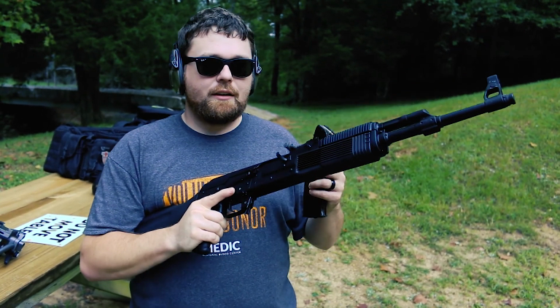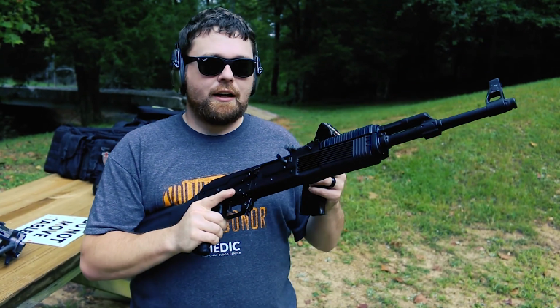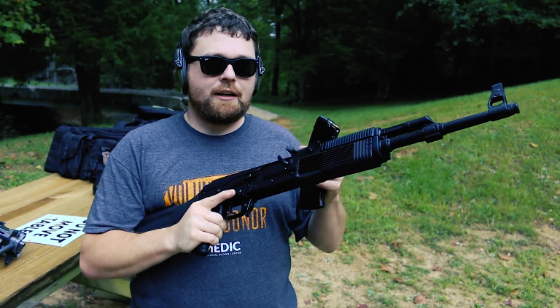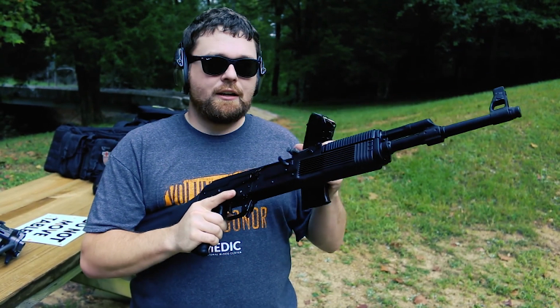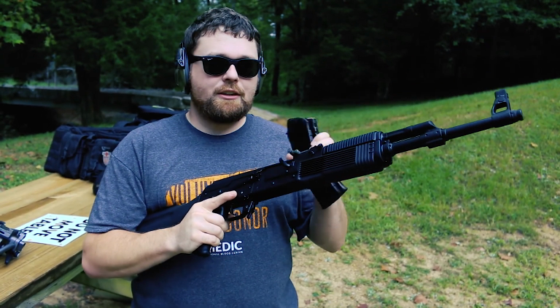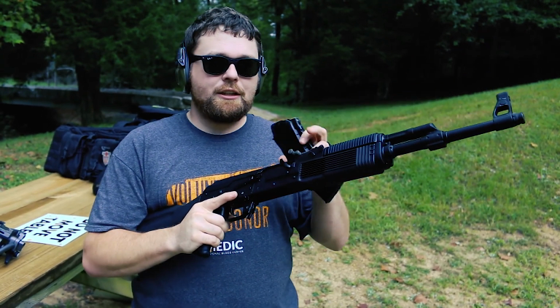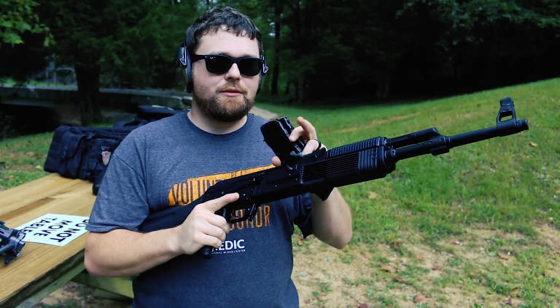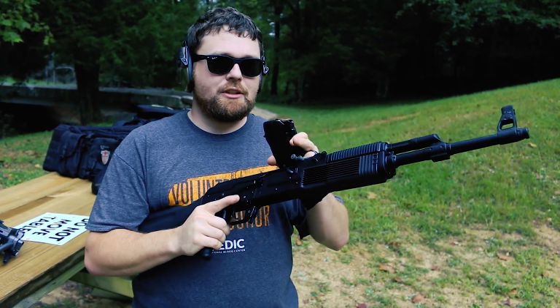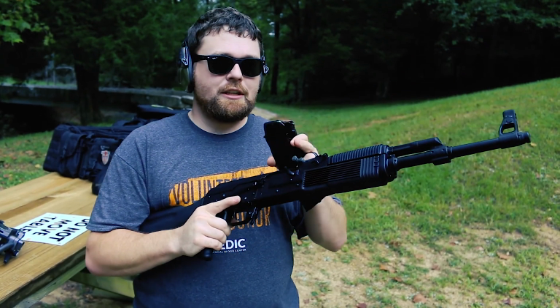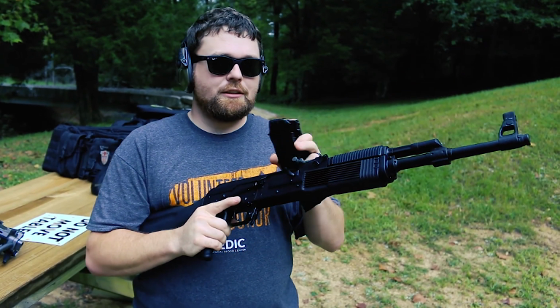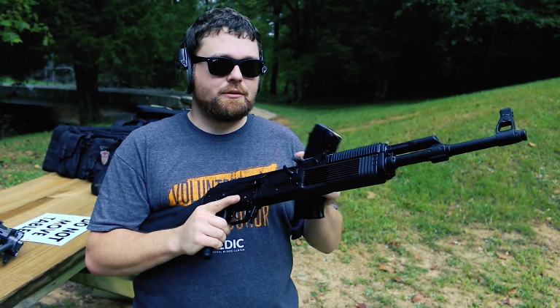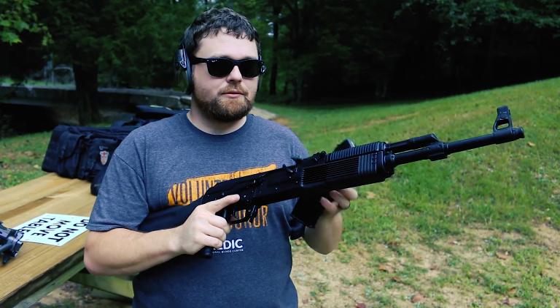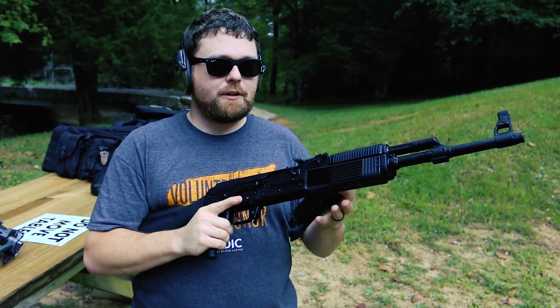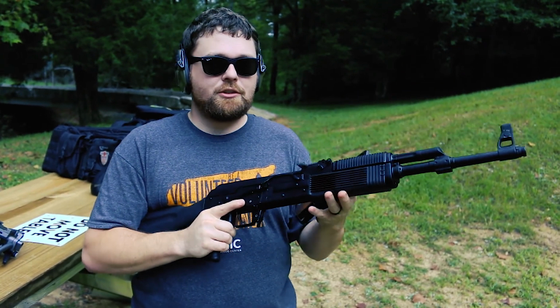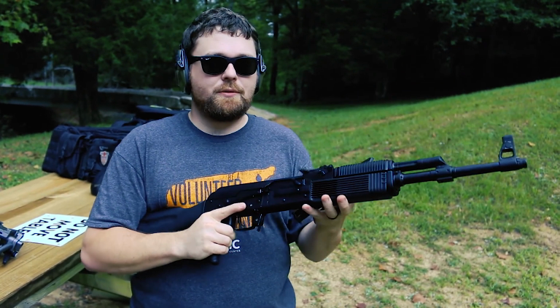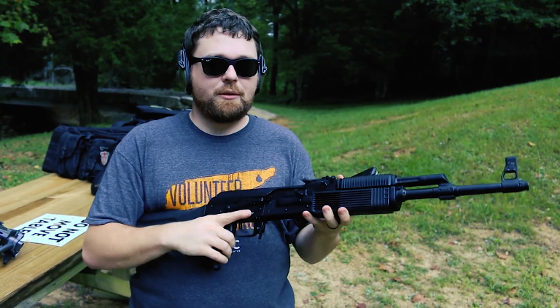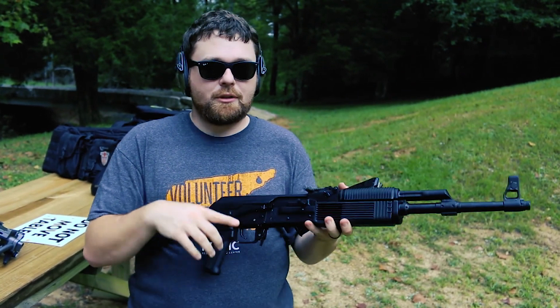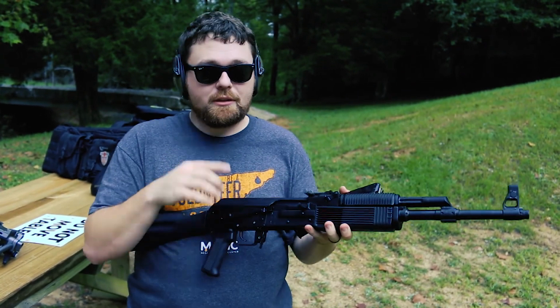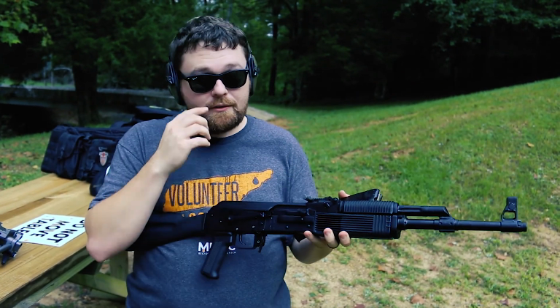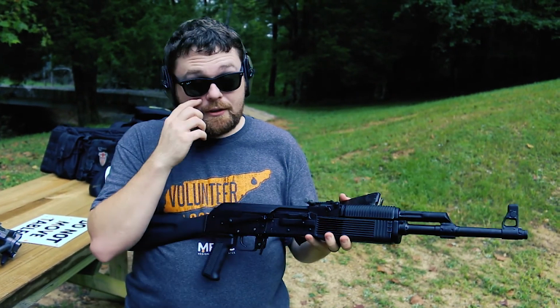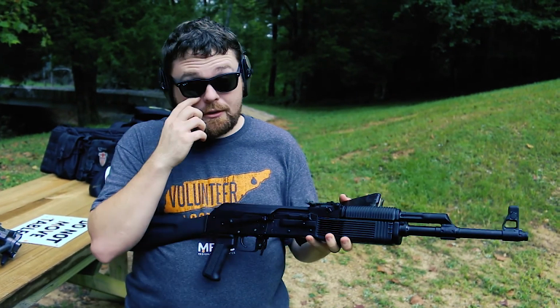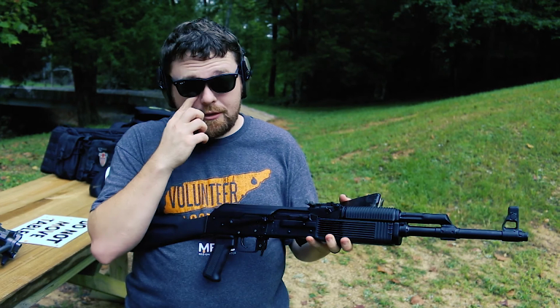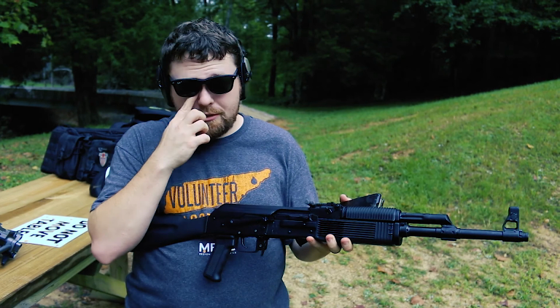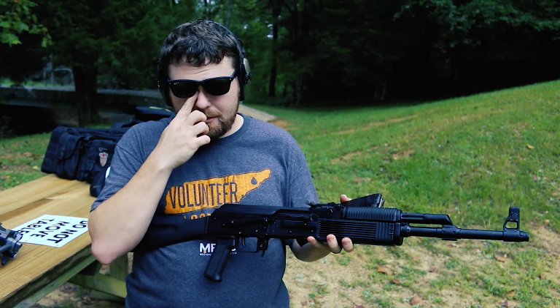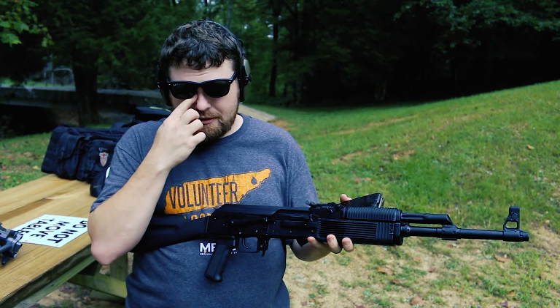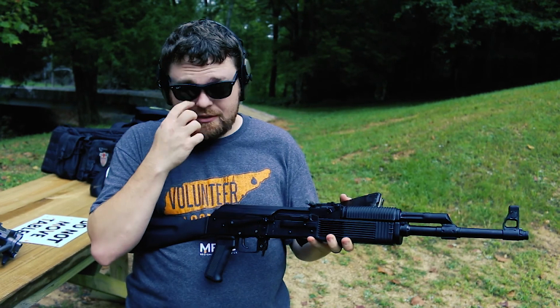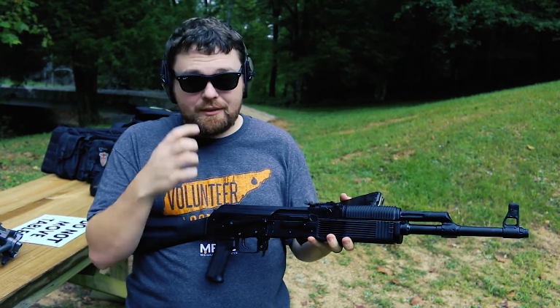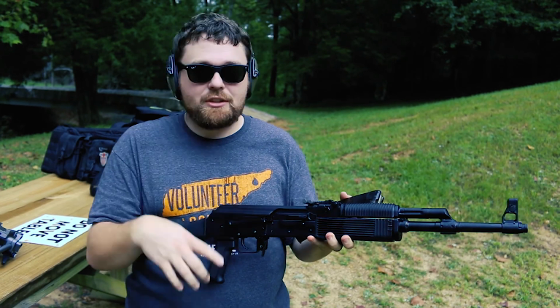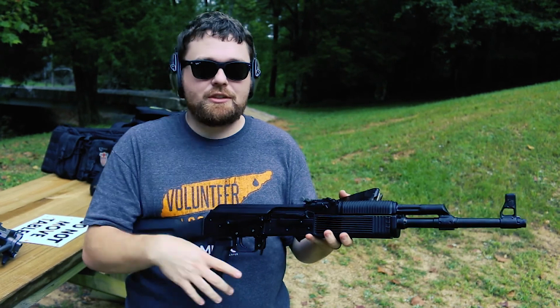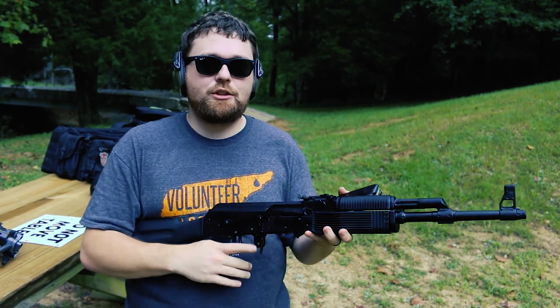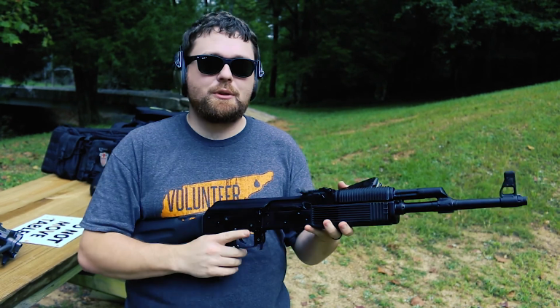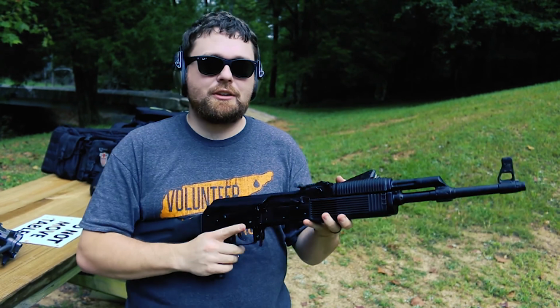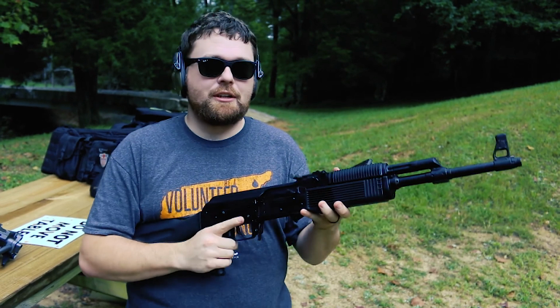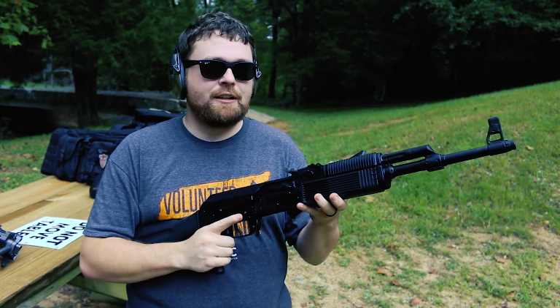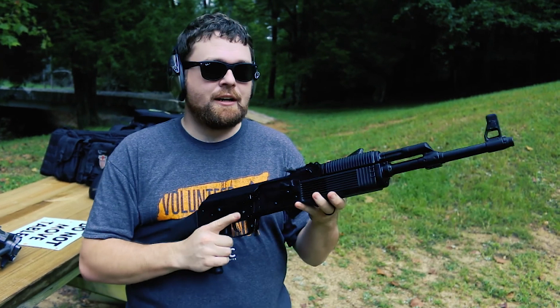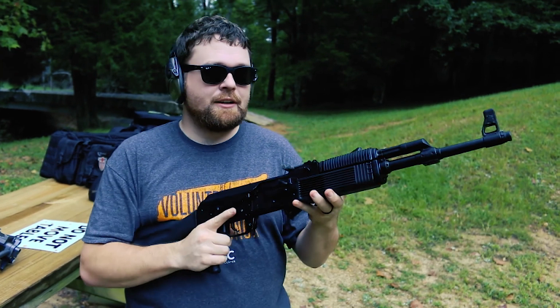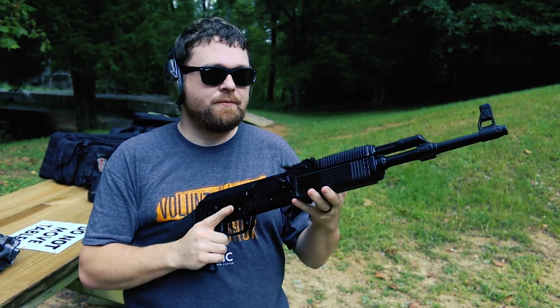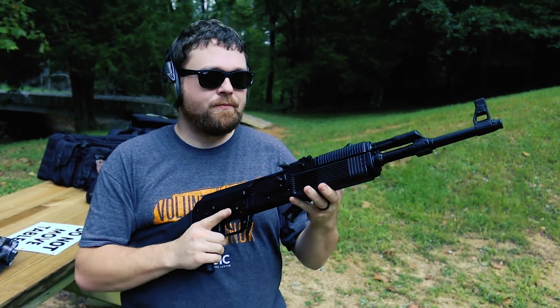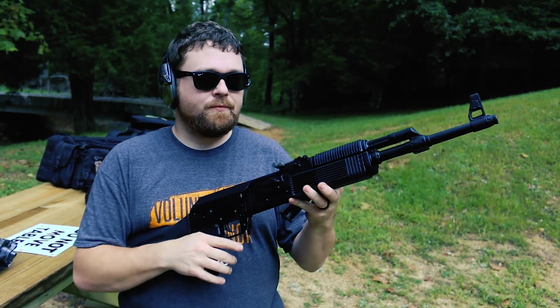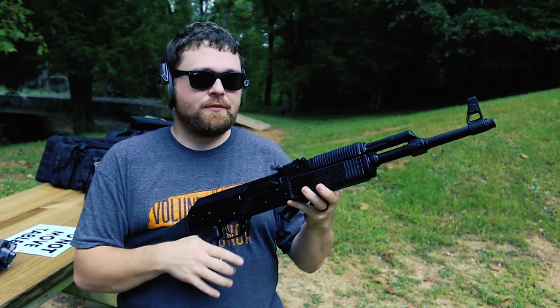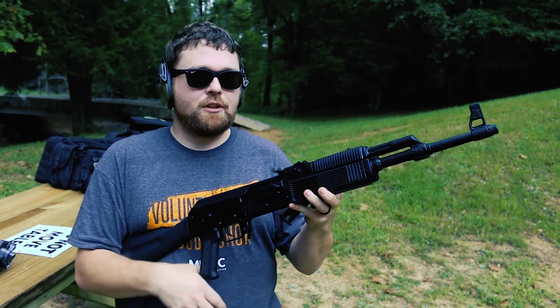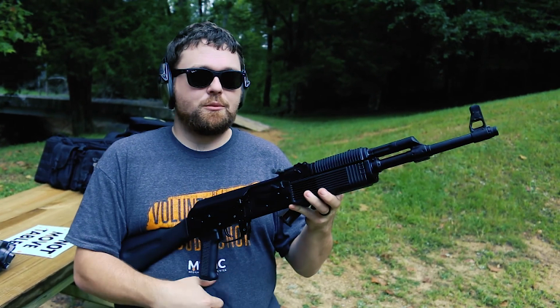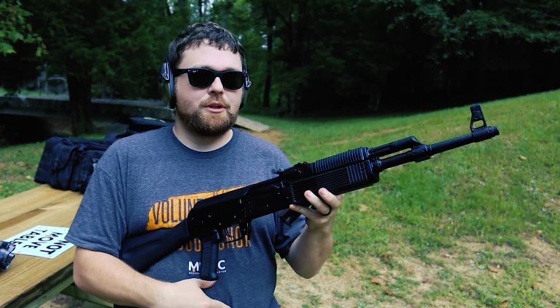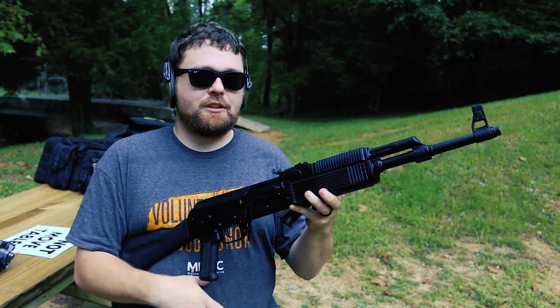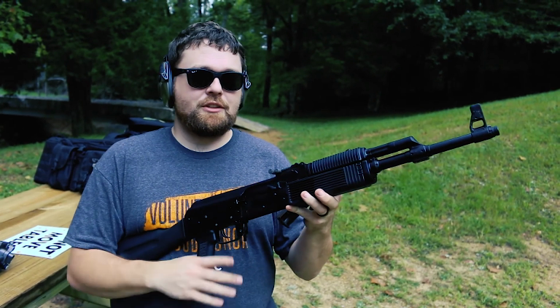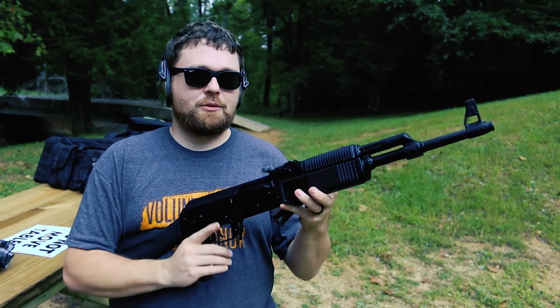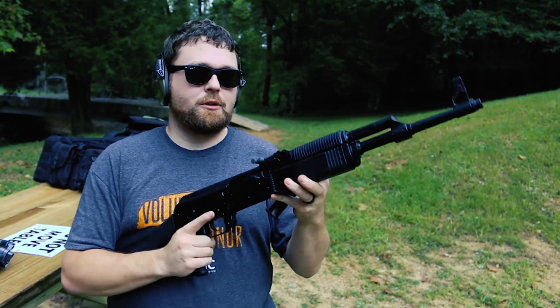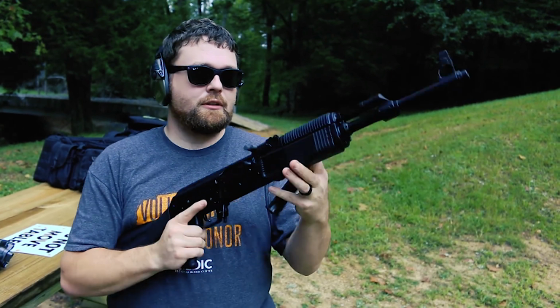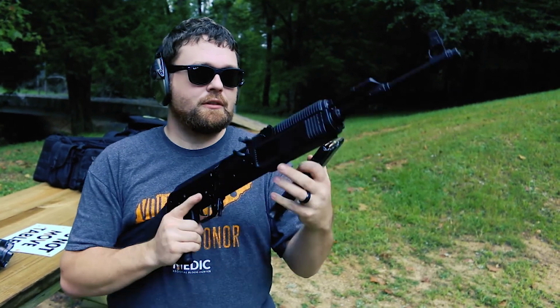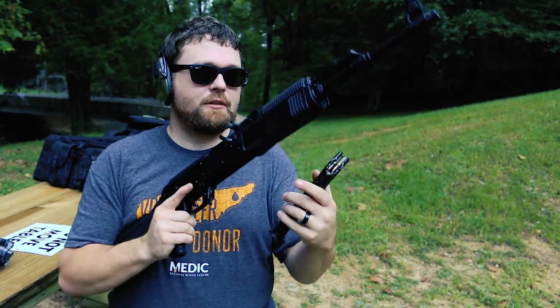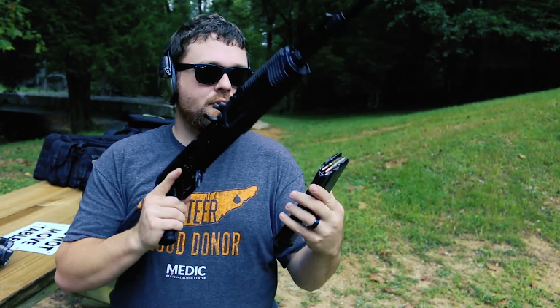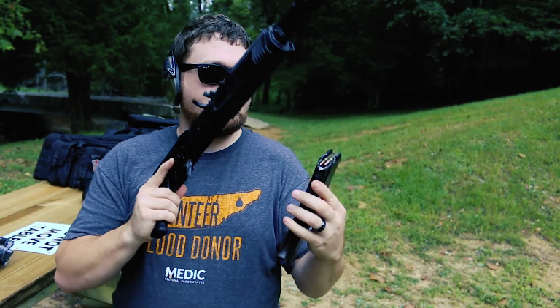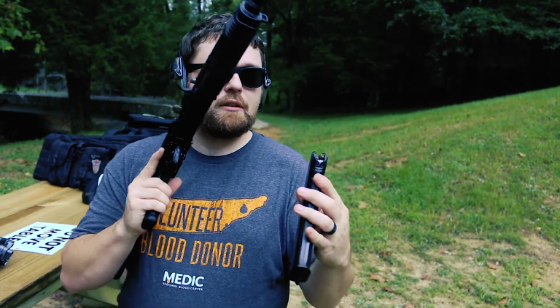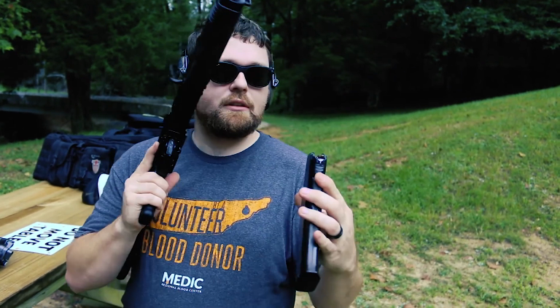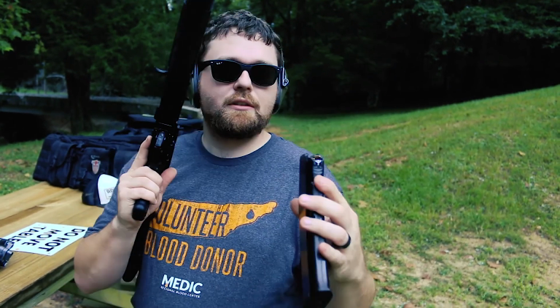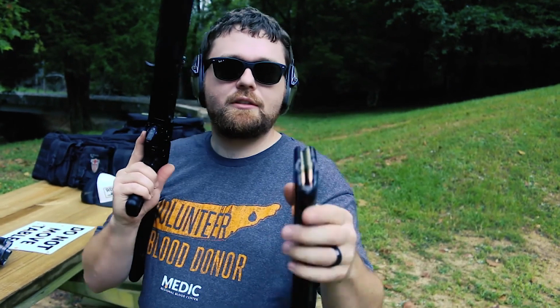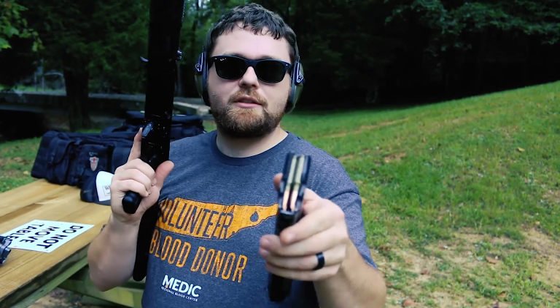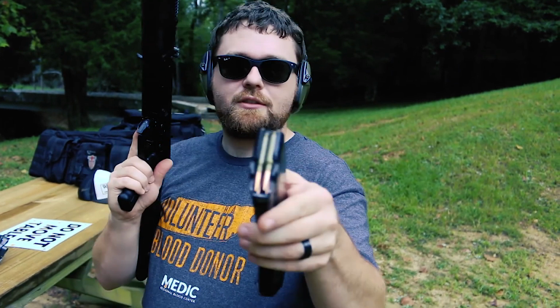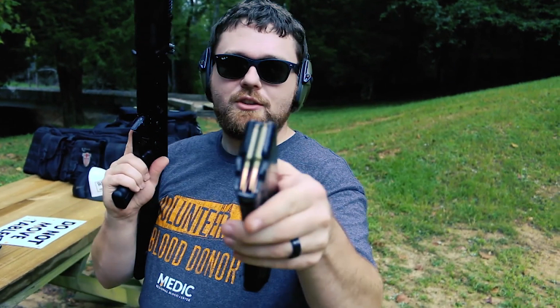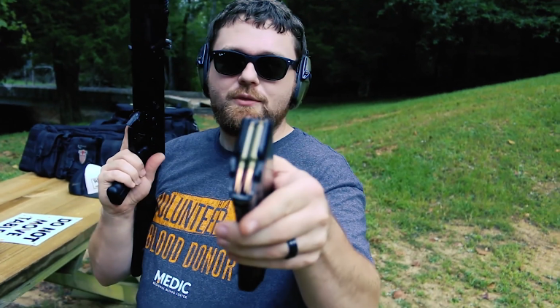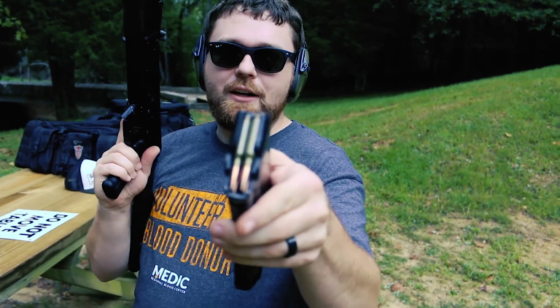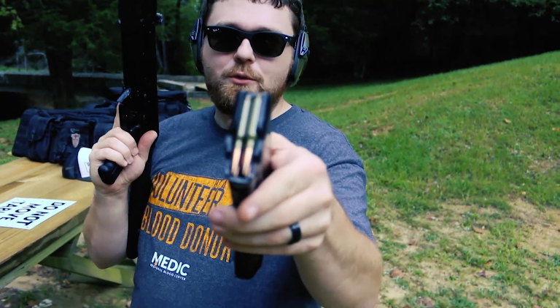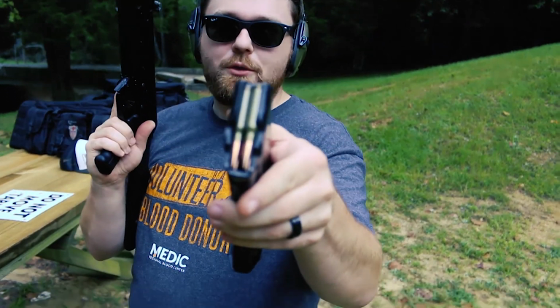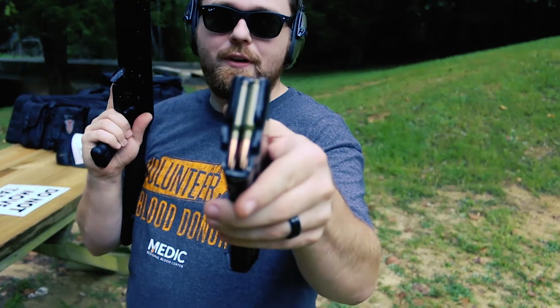And I think you've seen the first Veper, which was a 7.62x39, but this one is a 5.45.